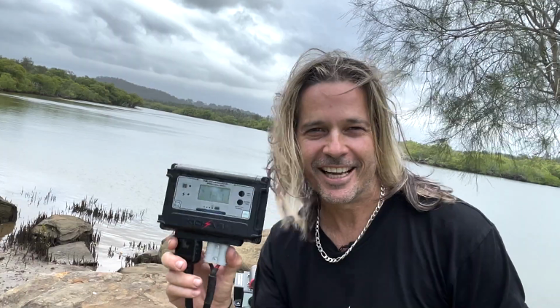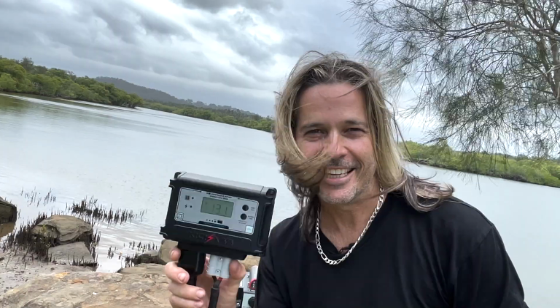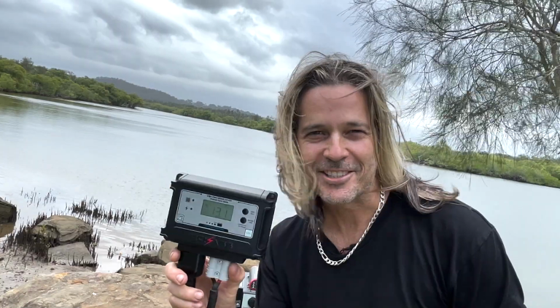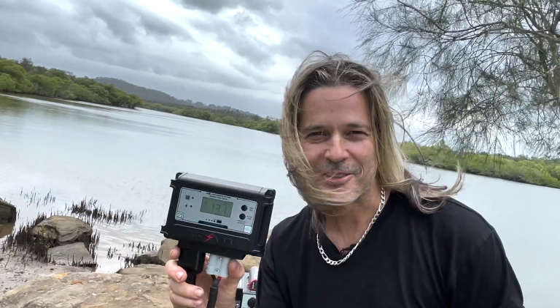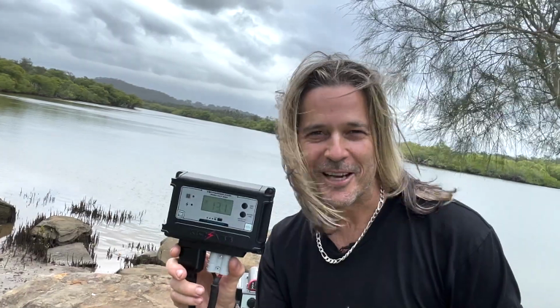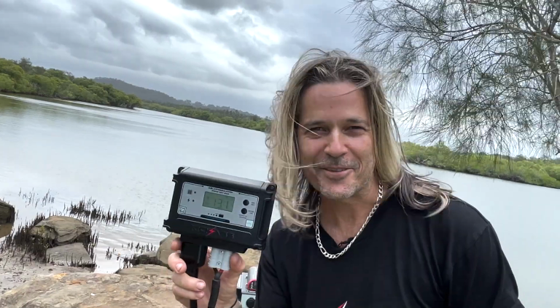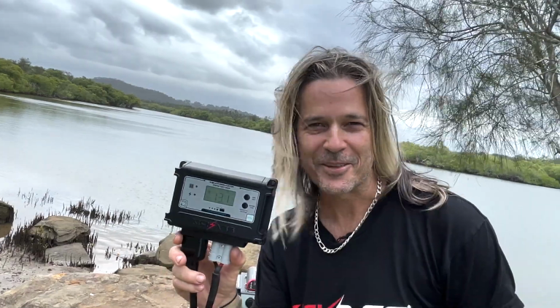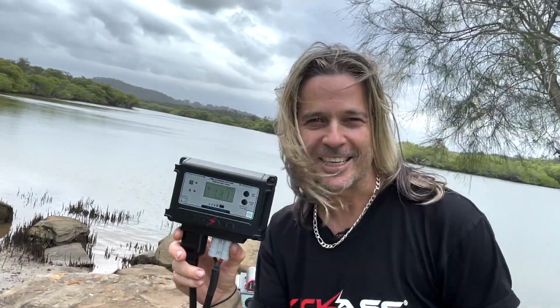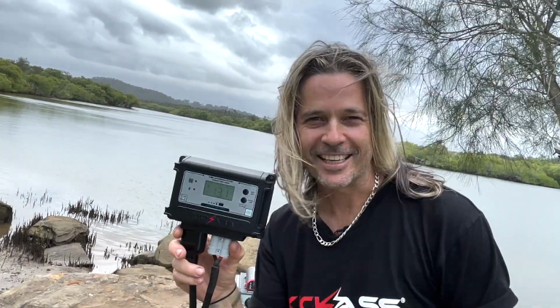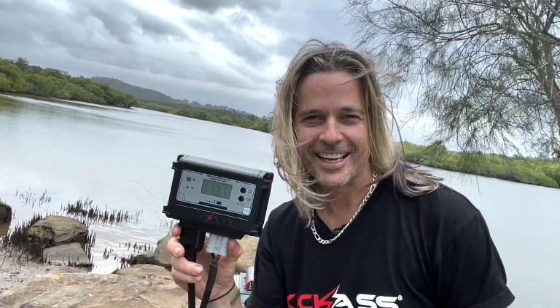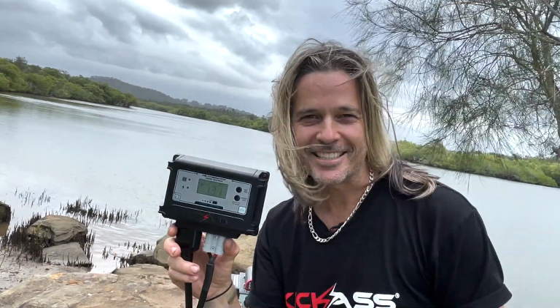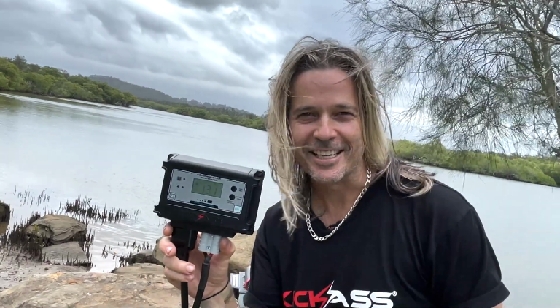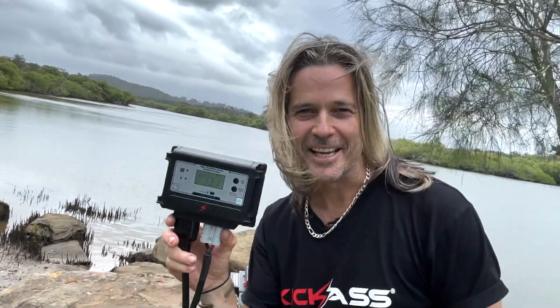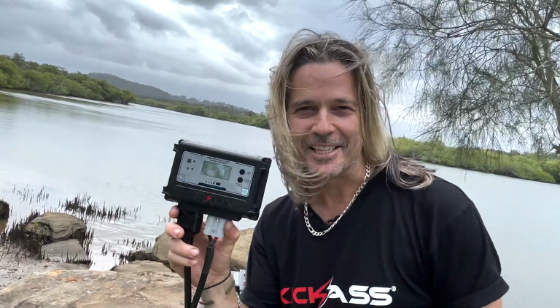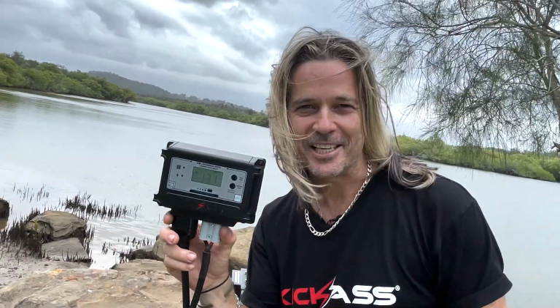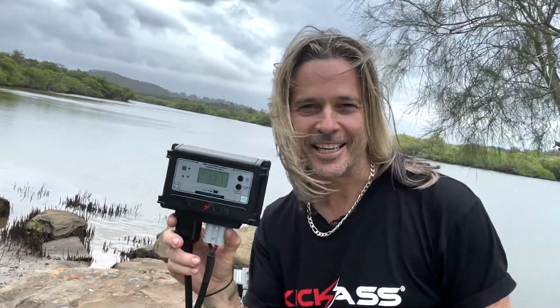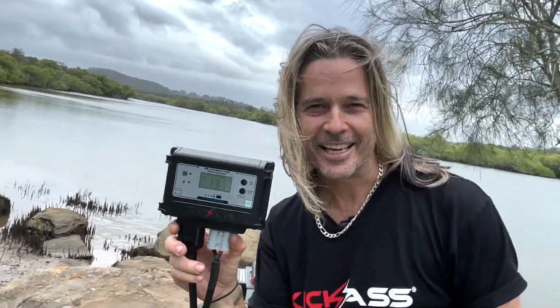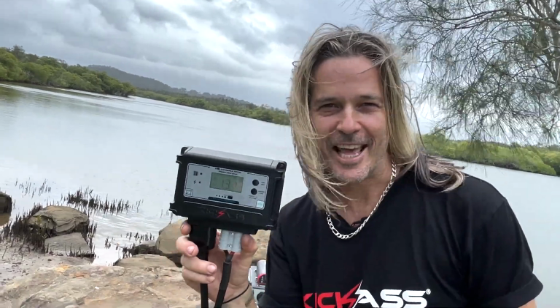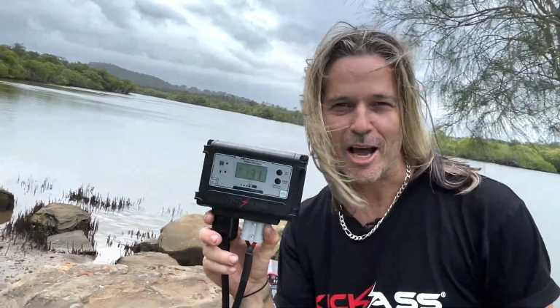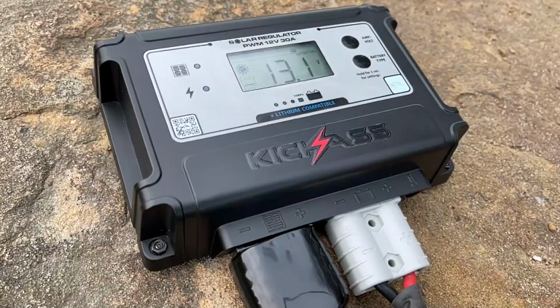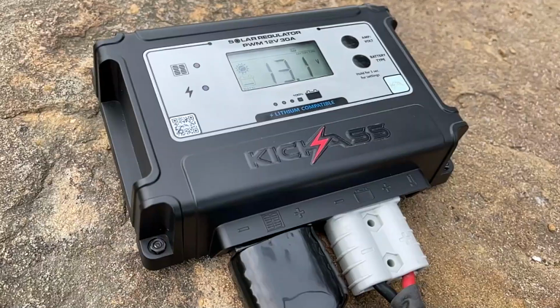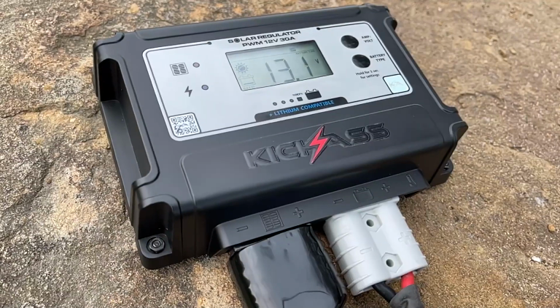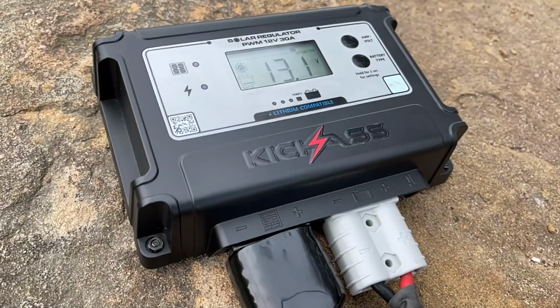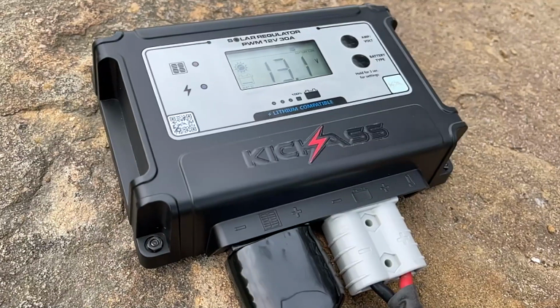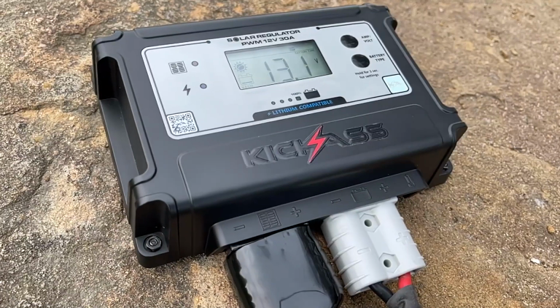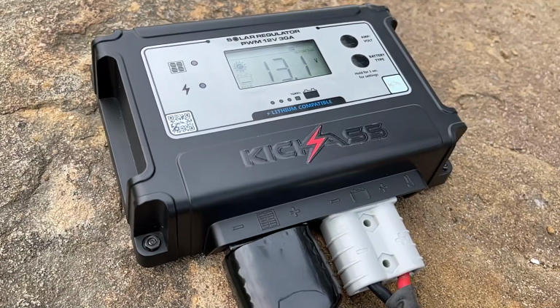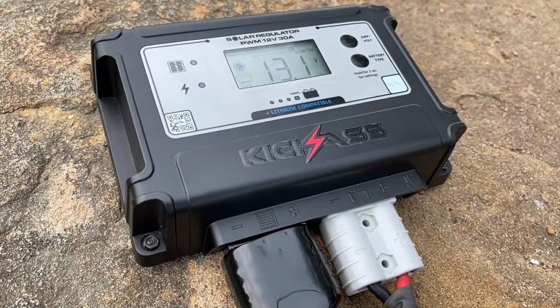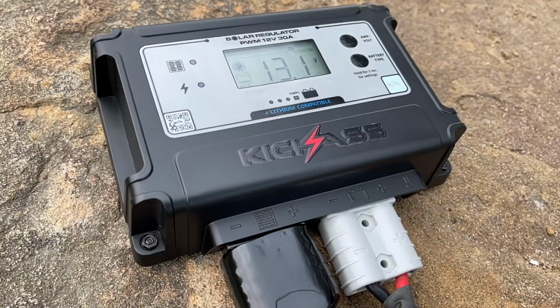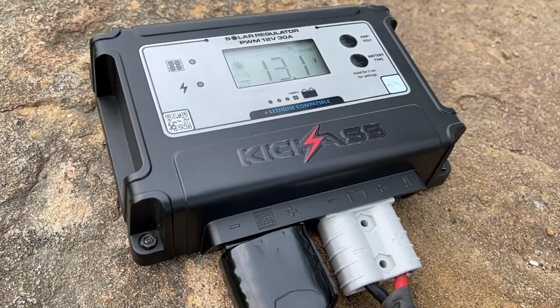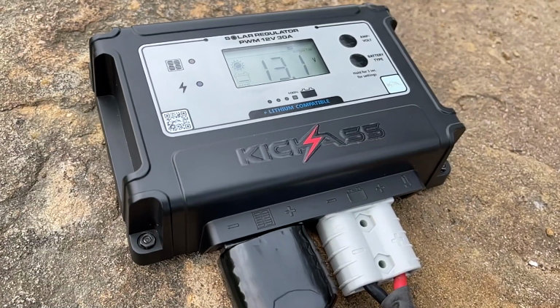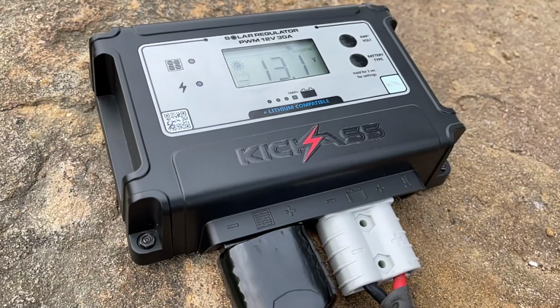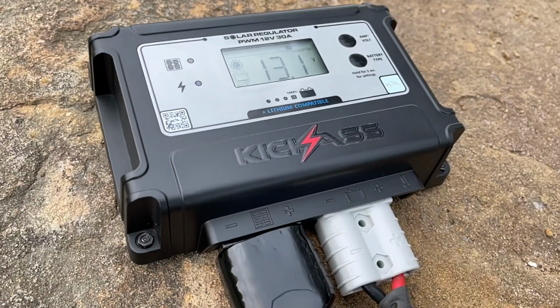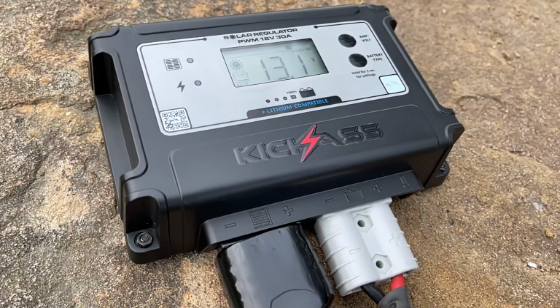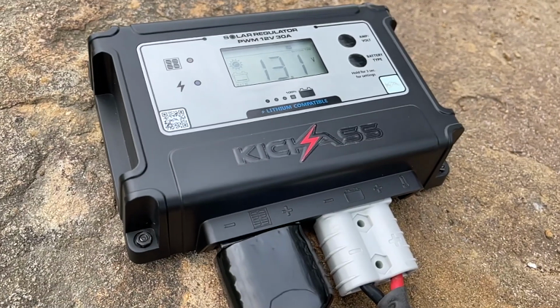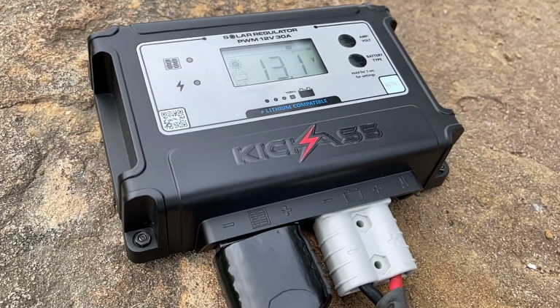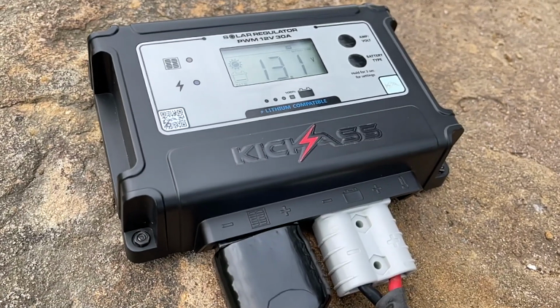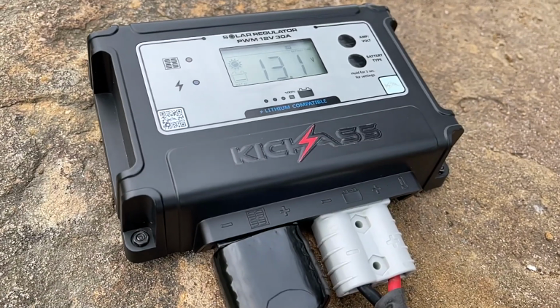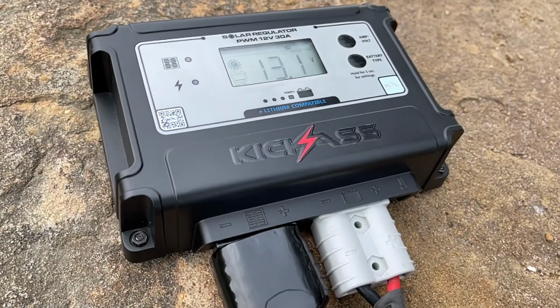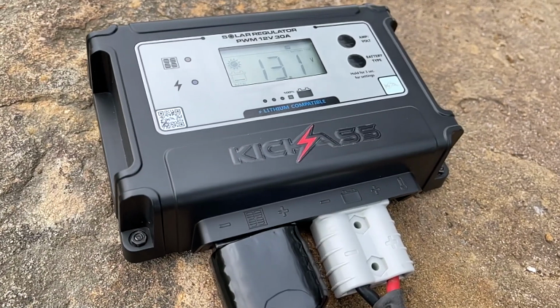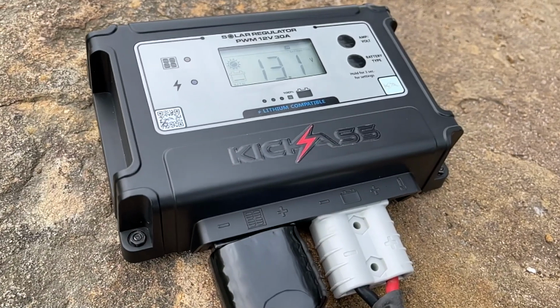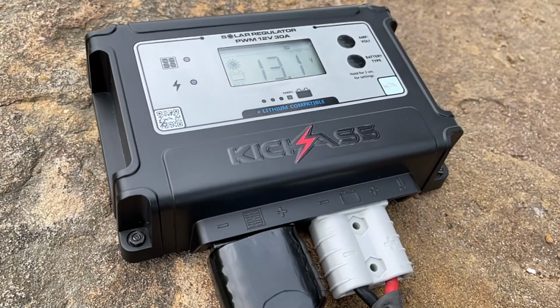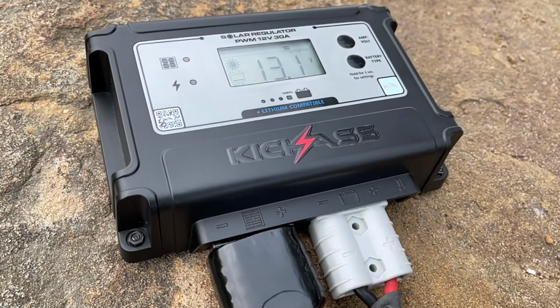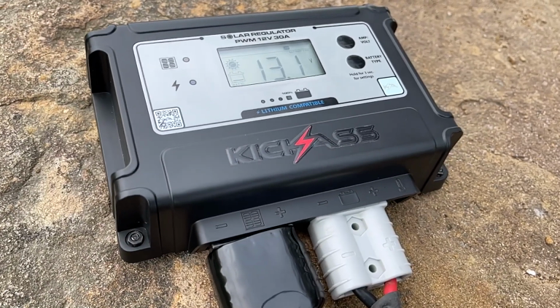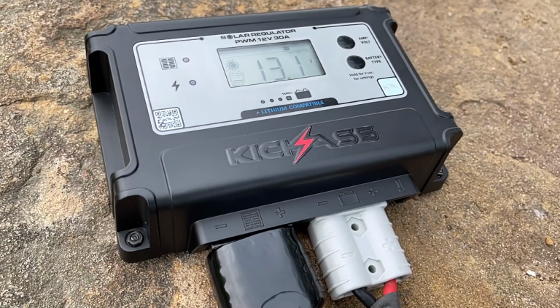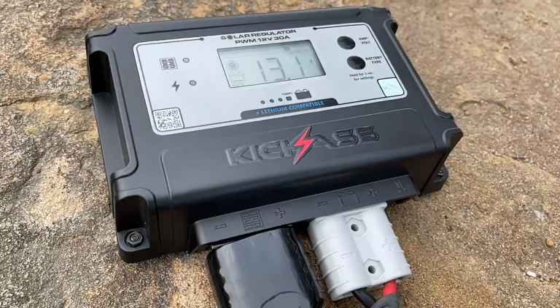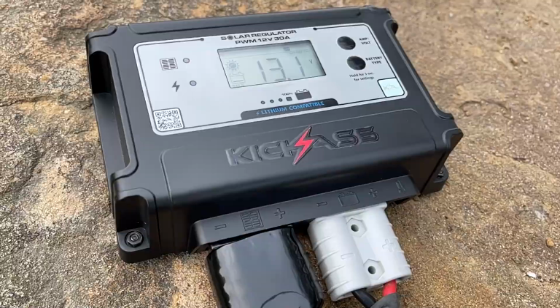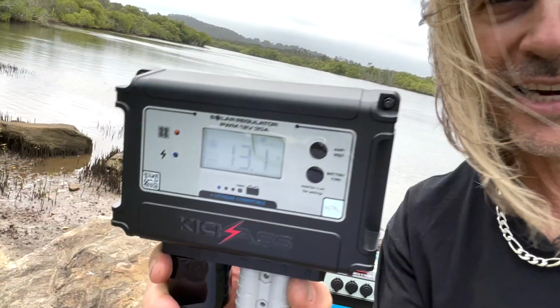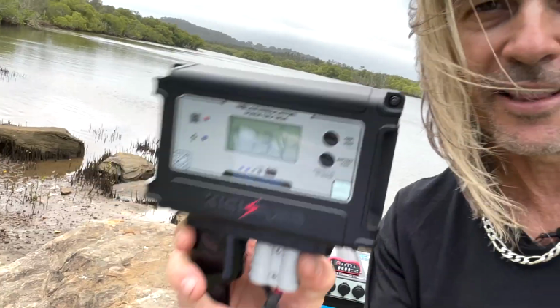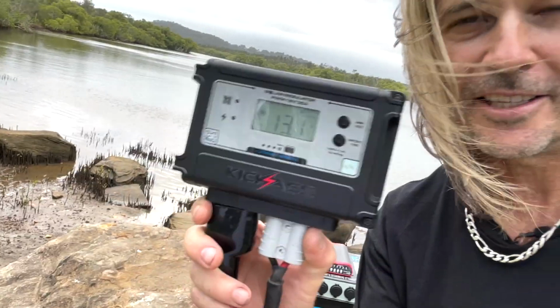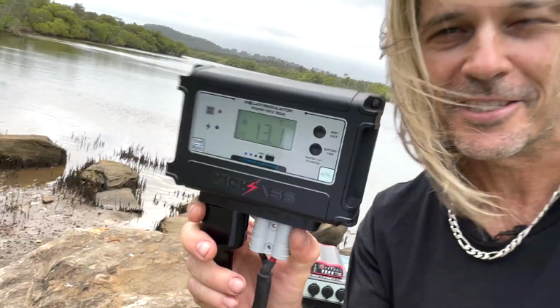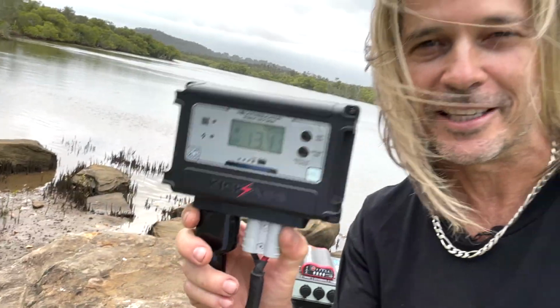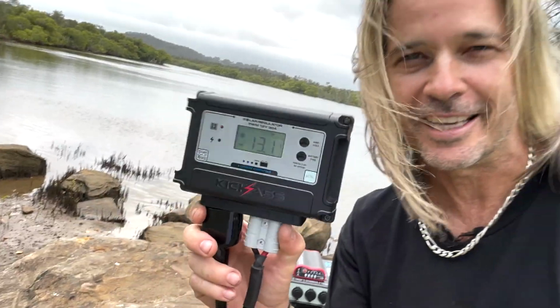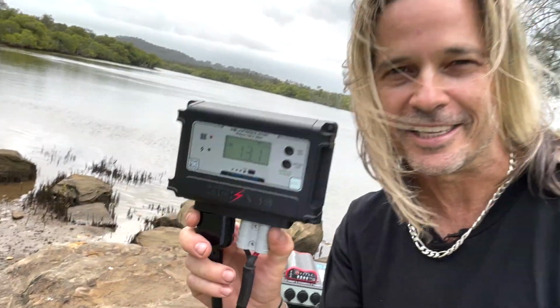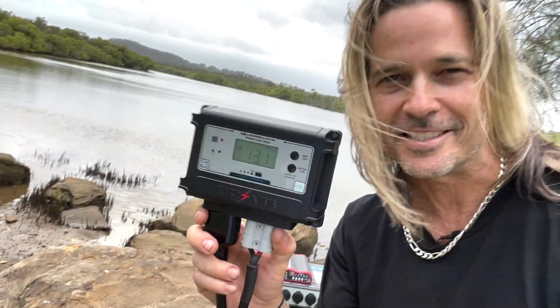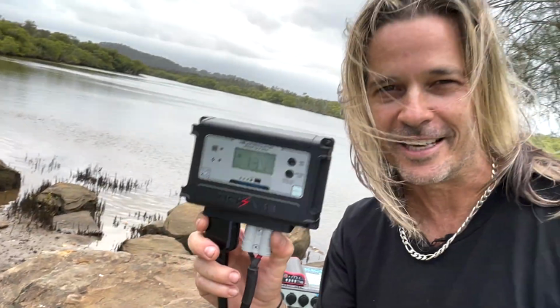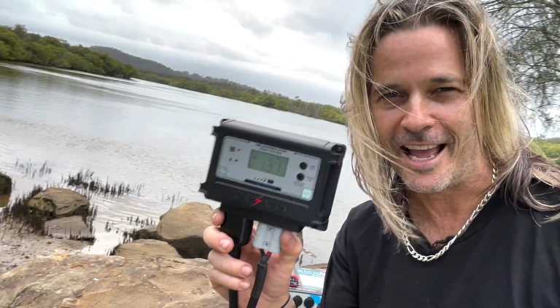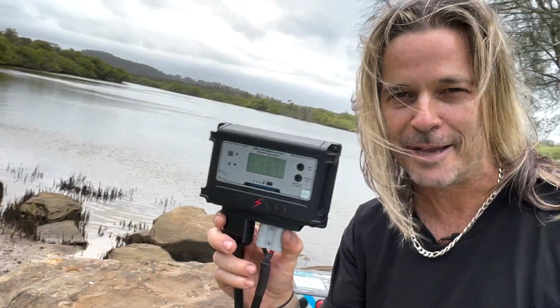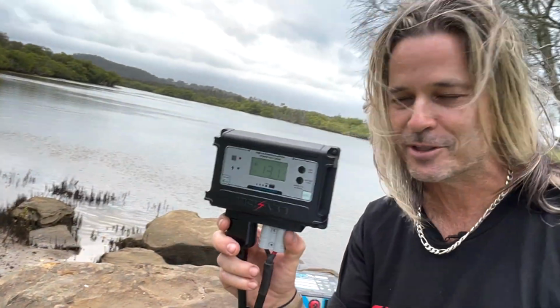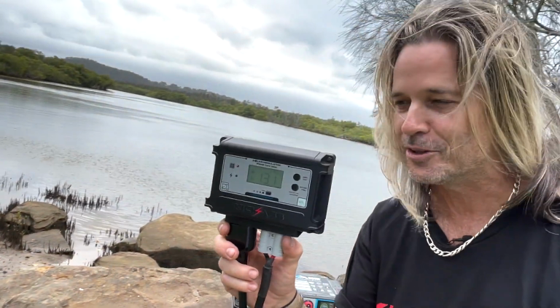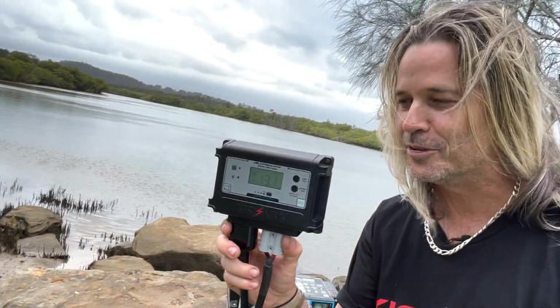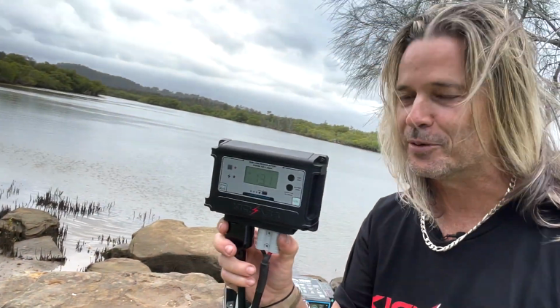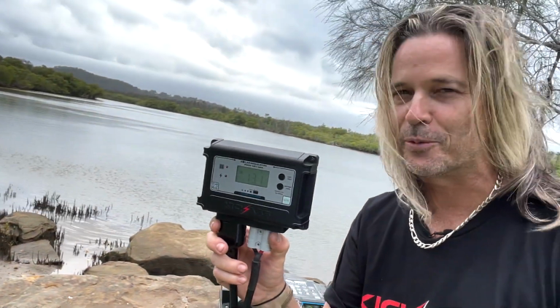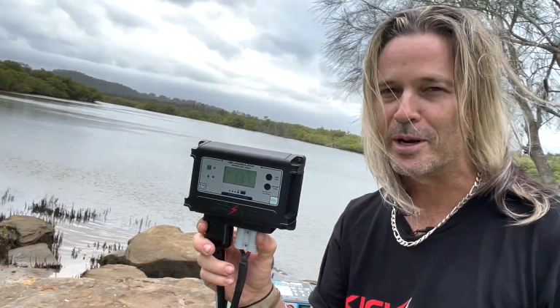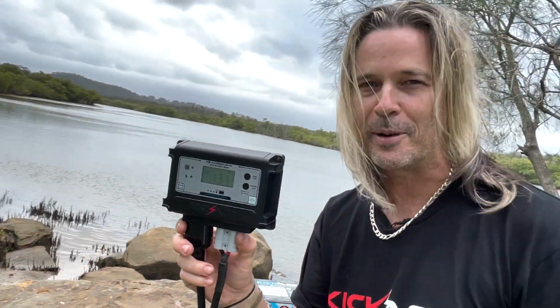Hey, it's Craig from Kick-Ass here. Check out our brand new 12-volt 30-amp PWM regulator — this thing is an absolute ripper.